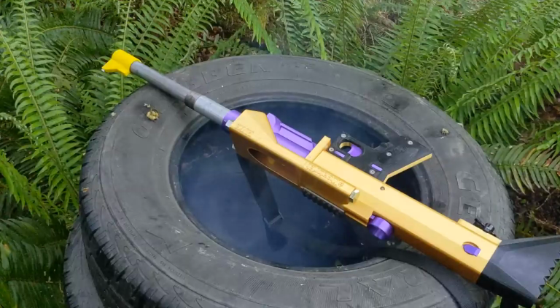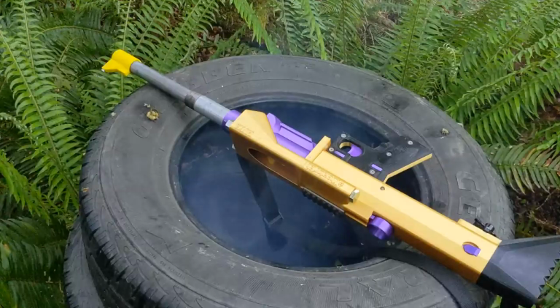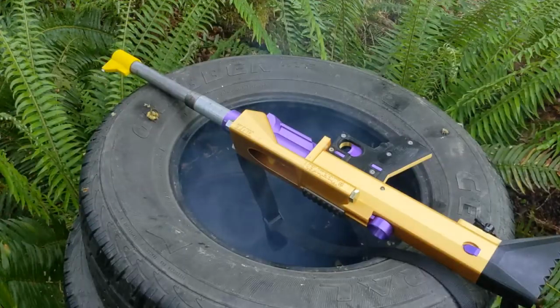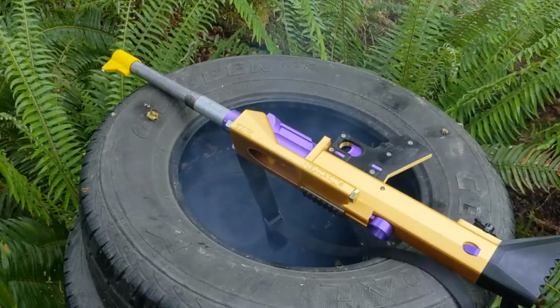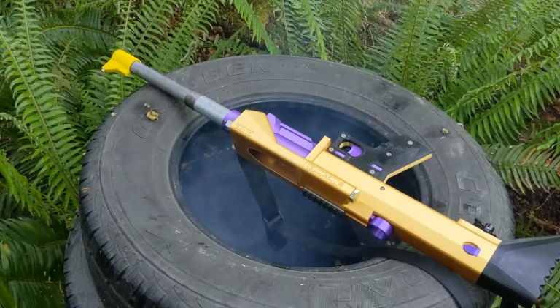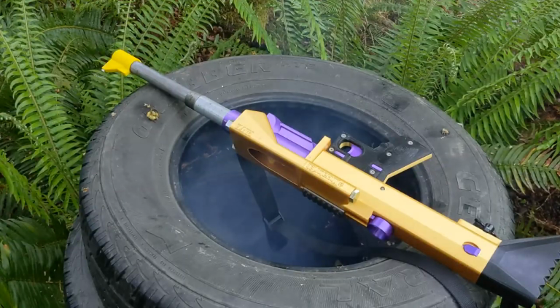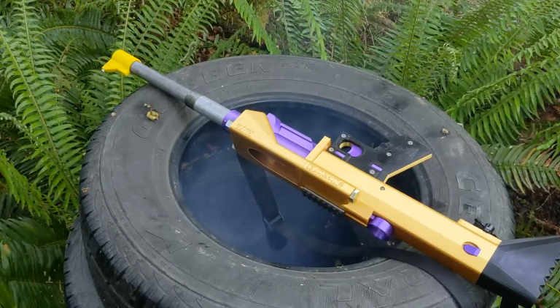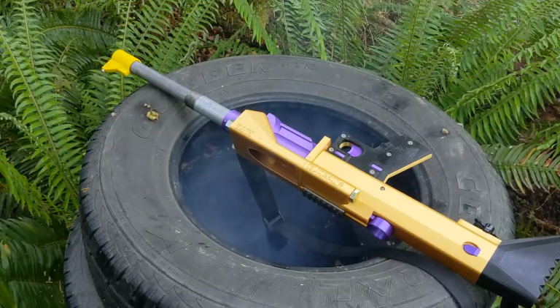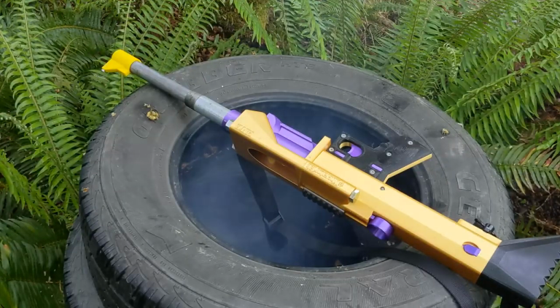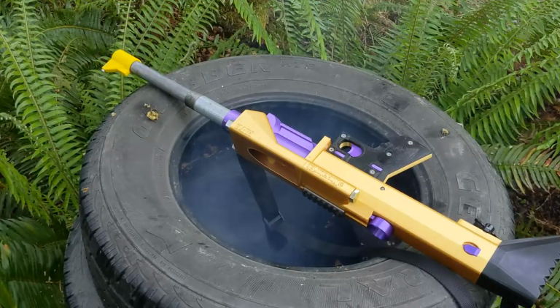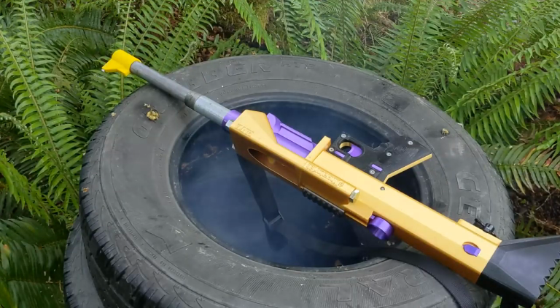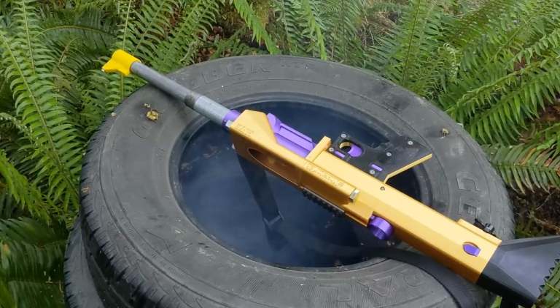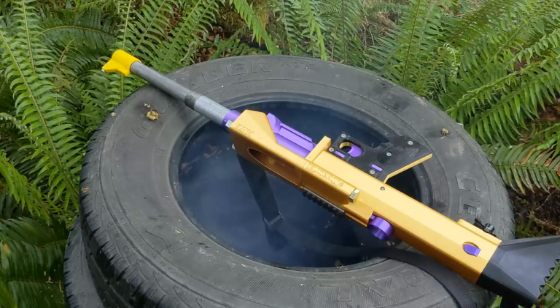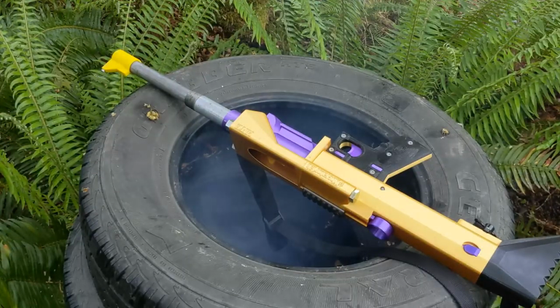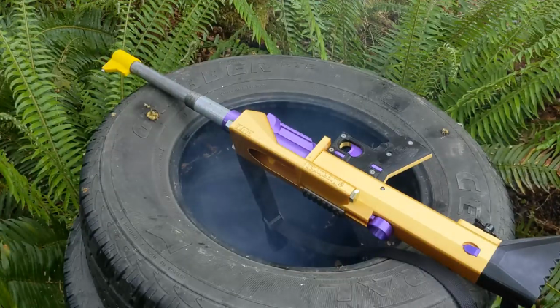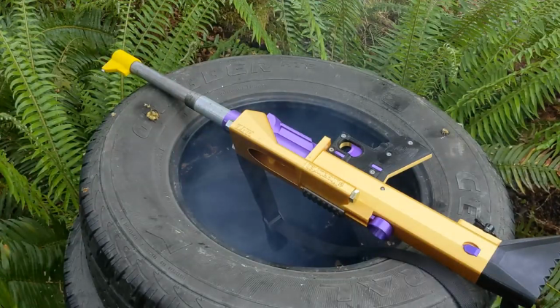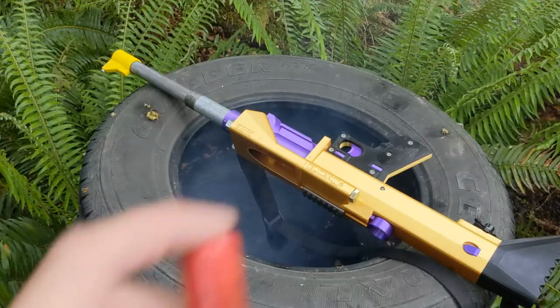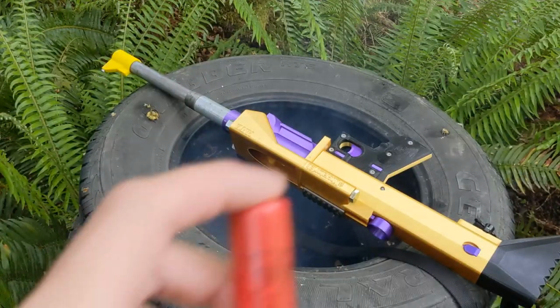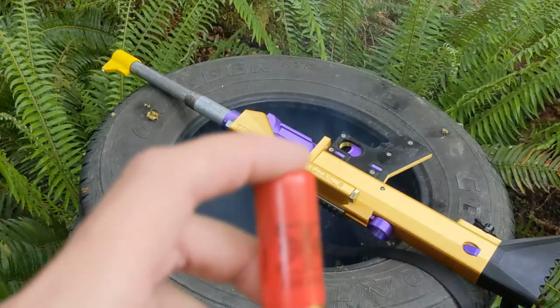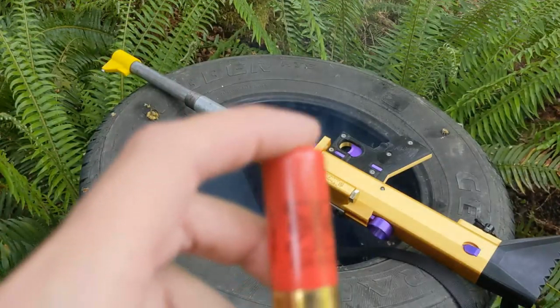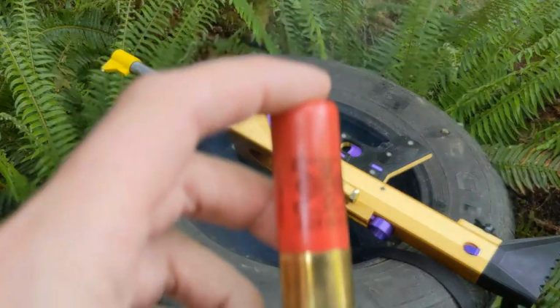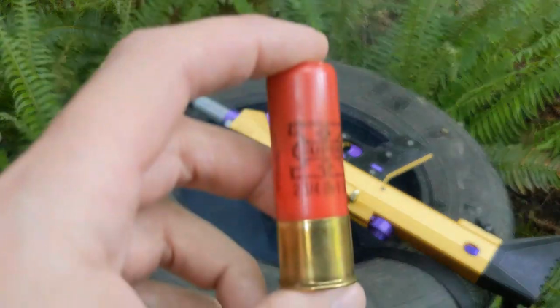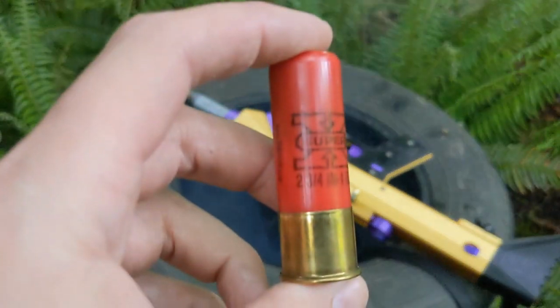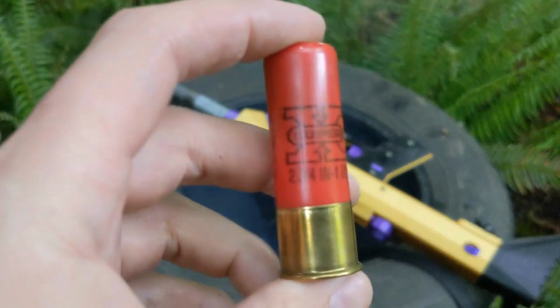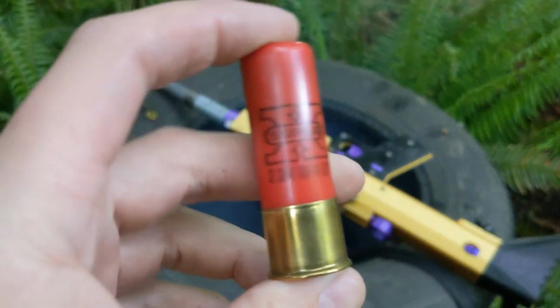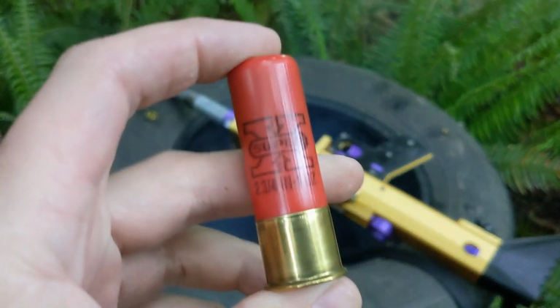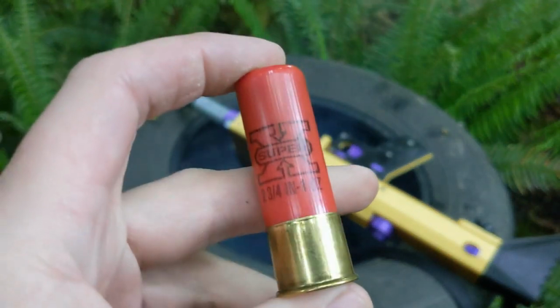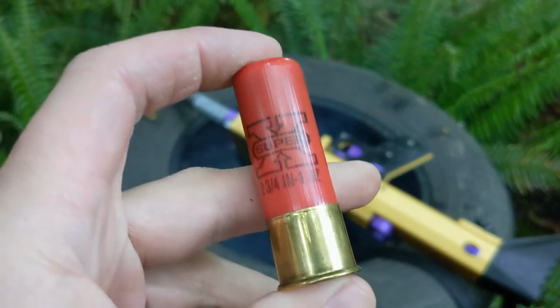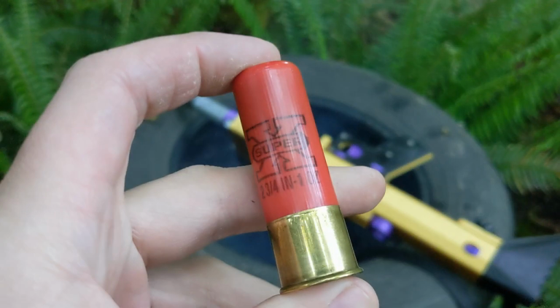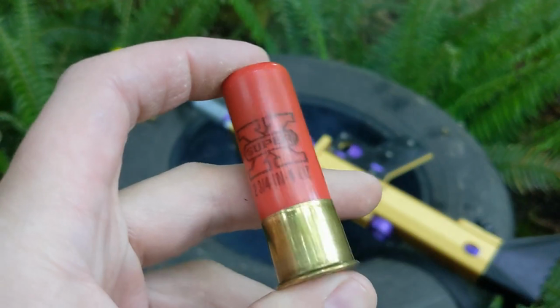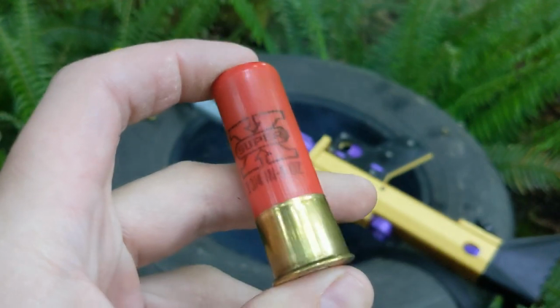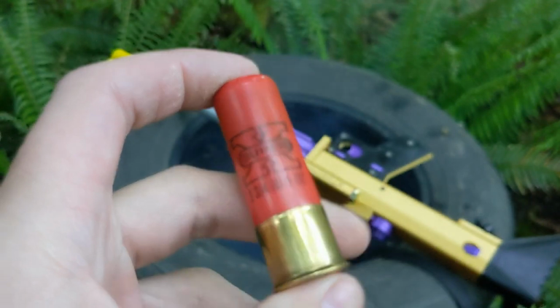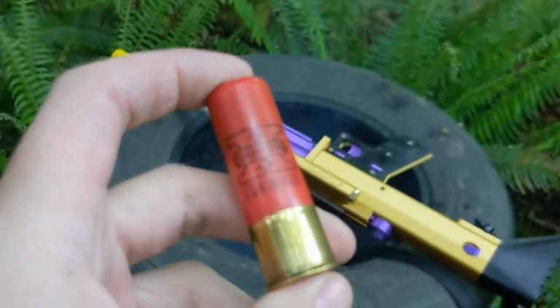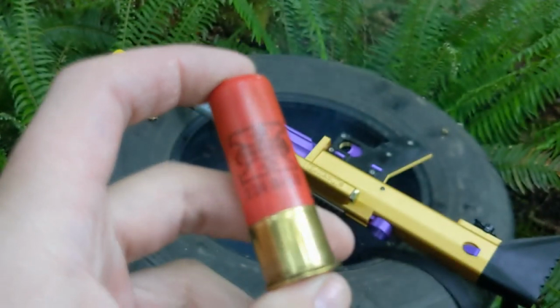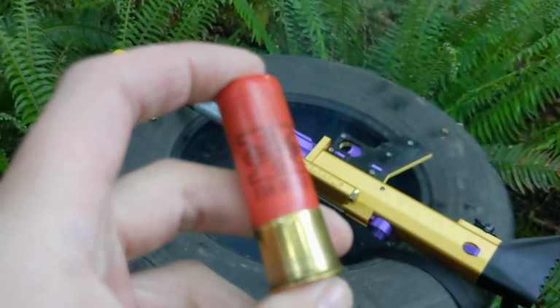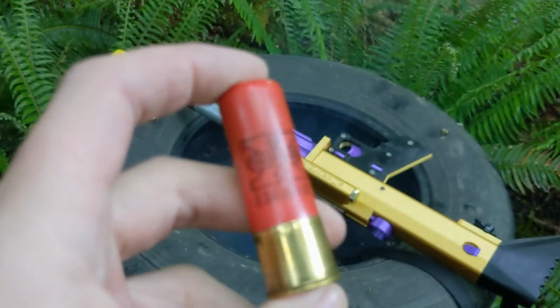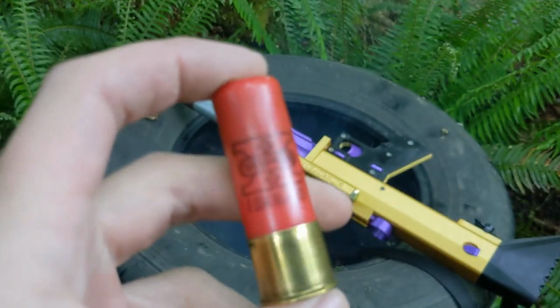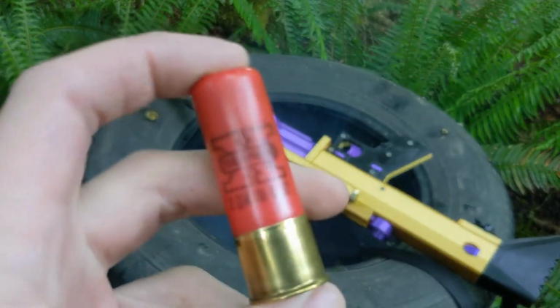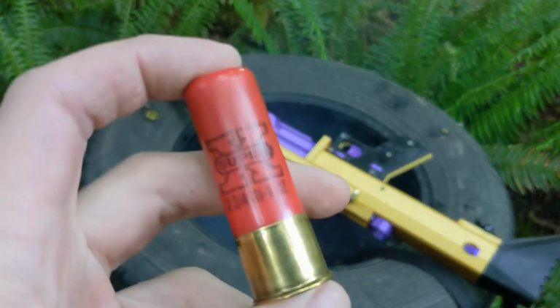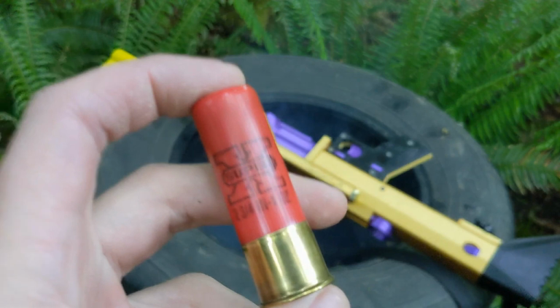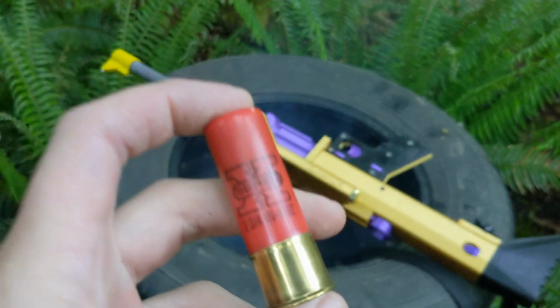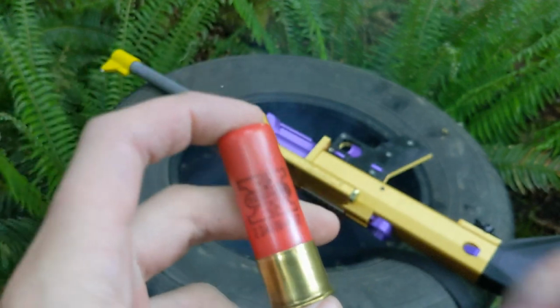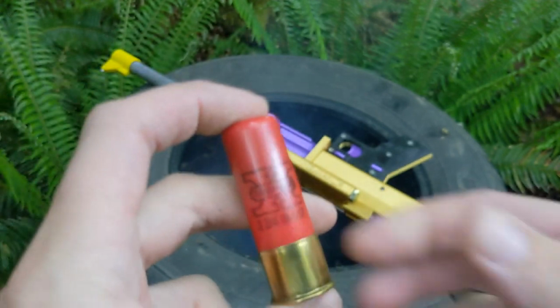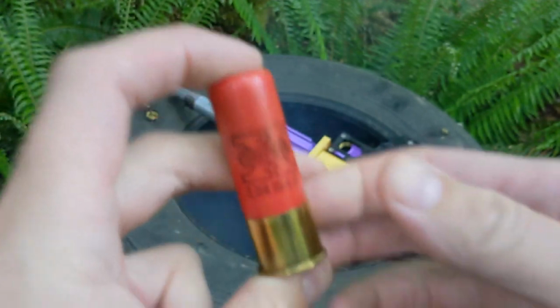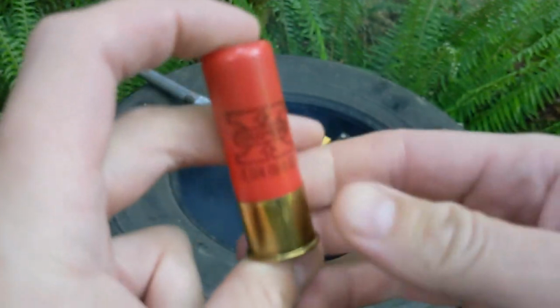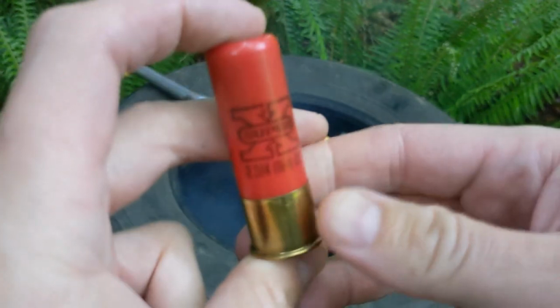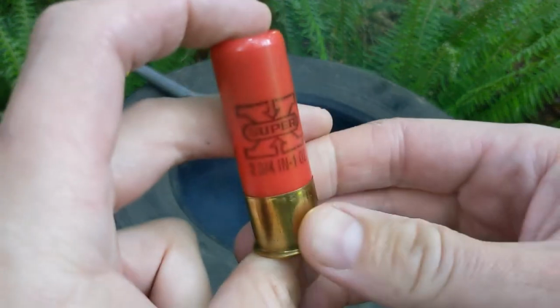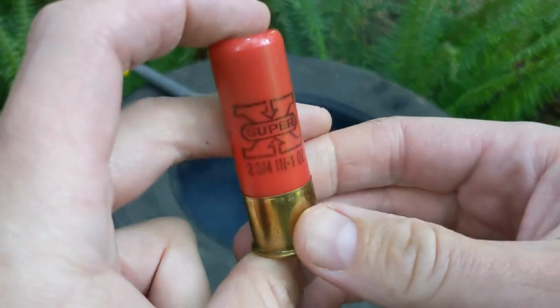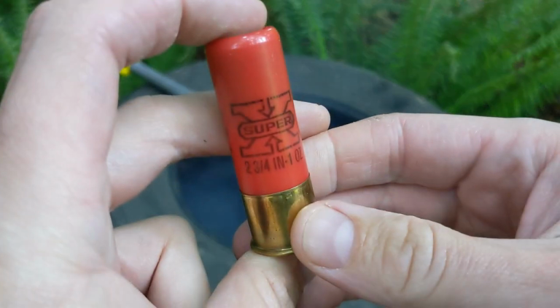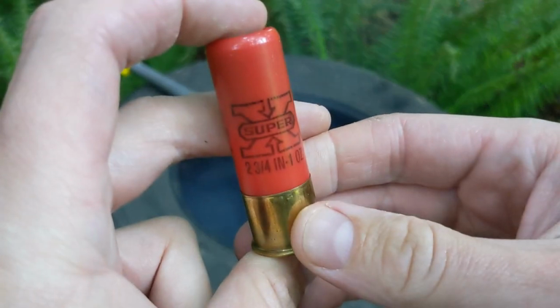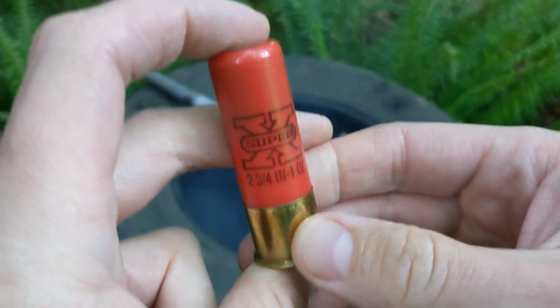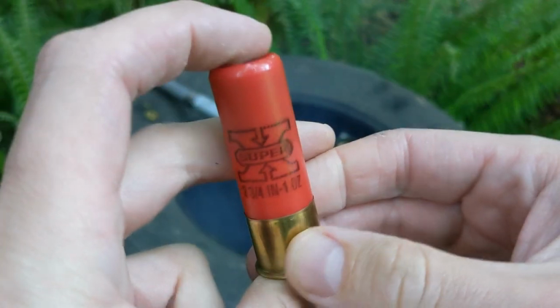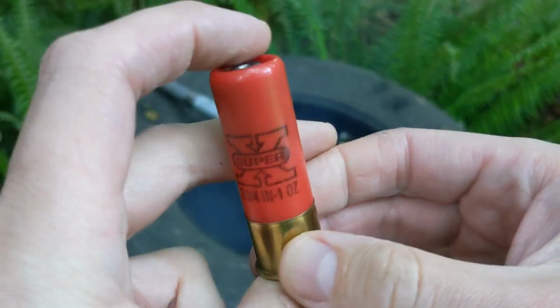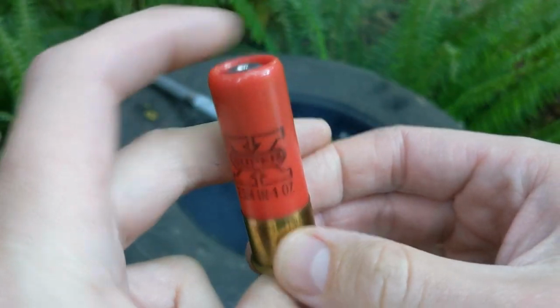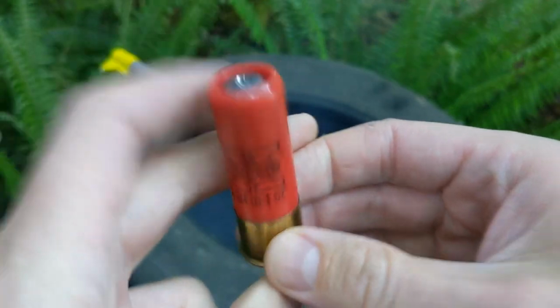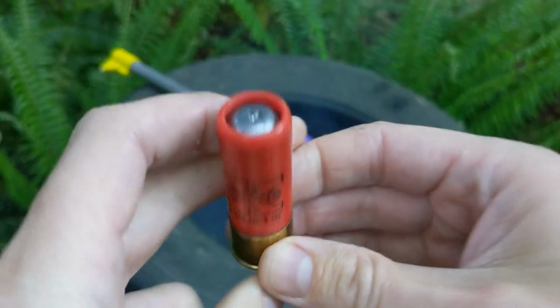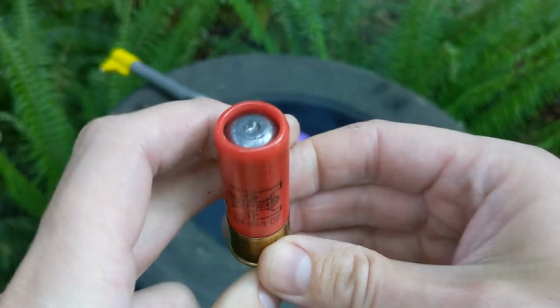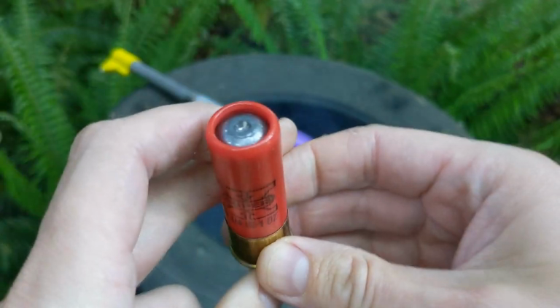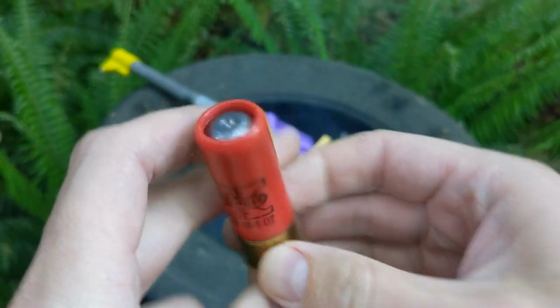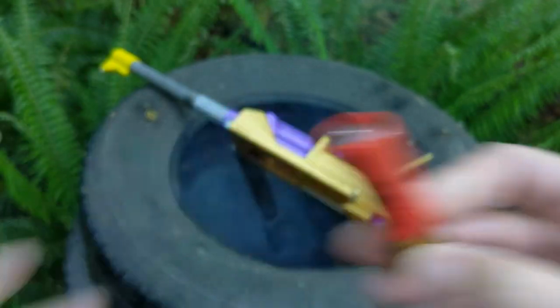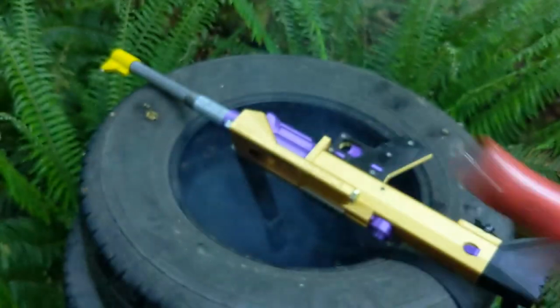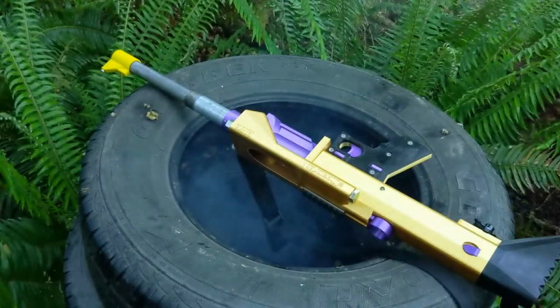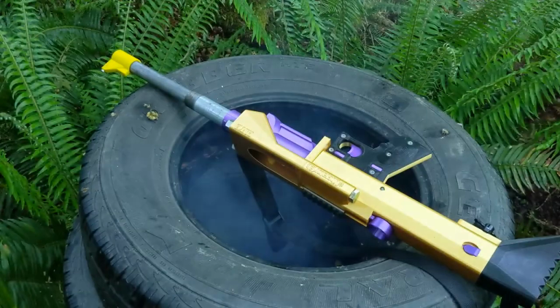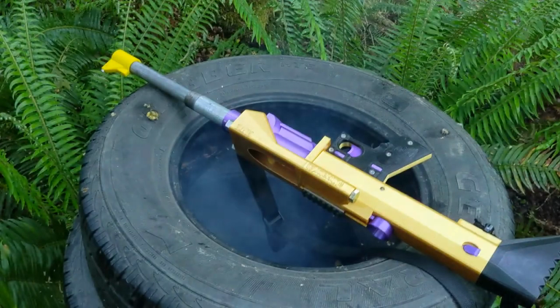That's one. We'll do another test — another one ounce slug, two and three quarter inch Winchester Super X.